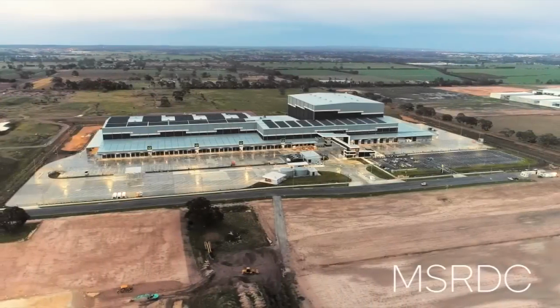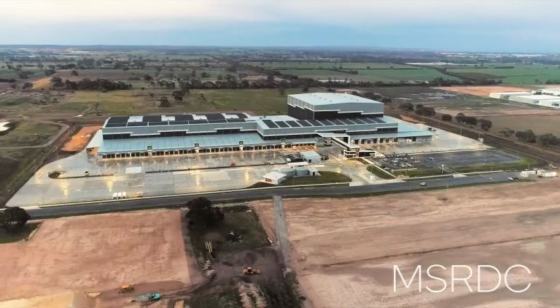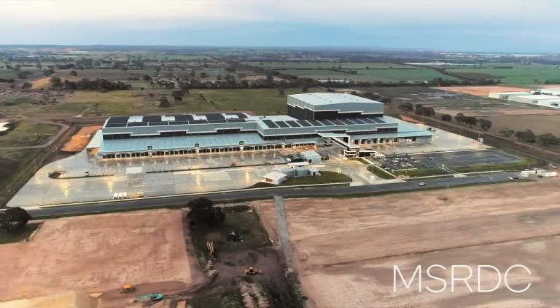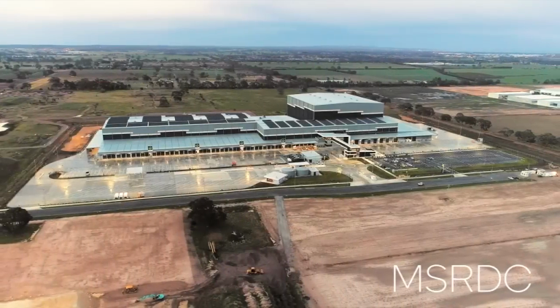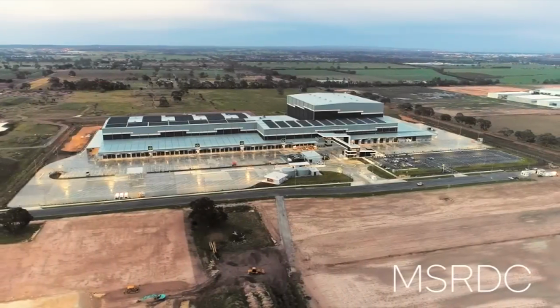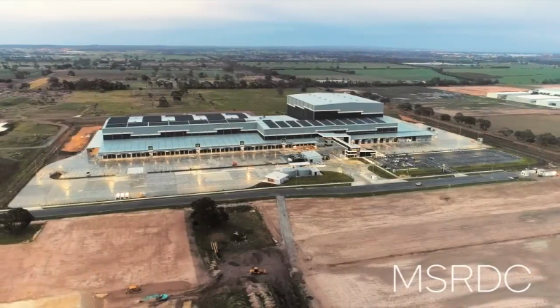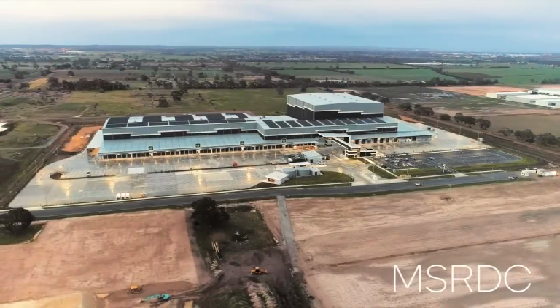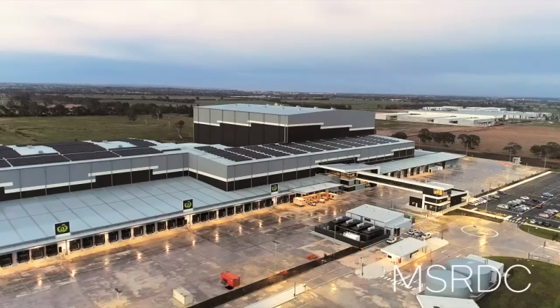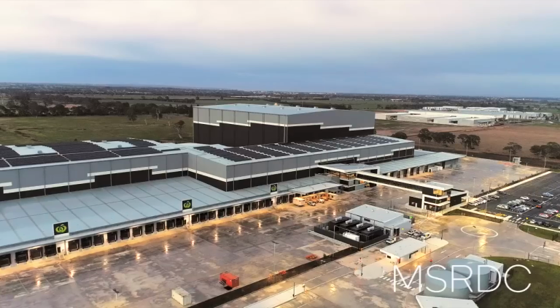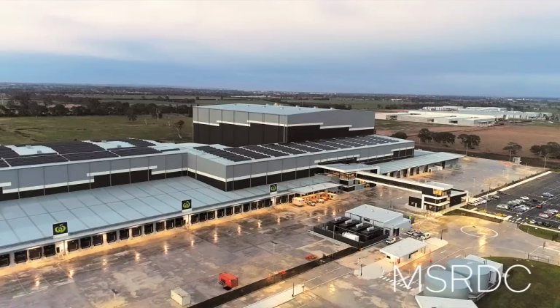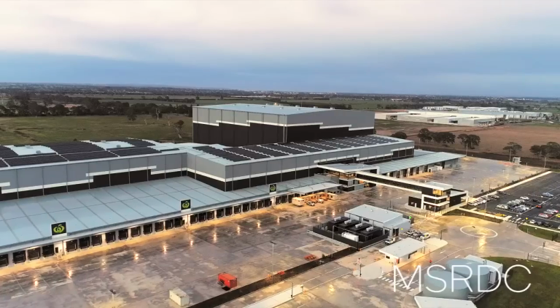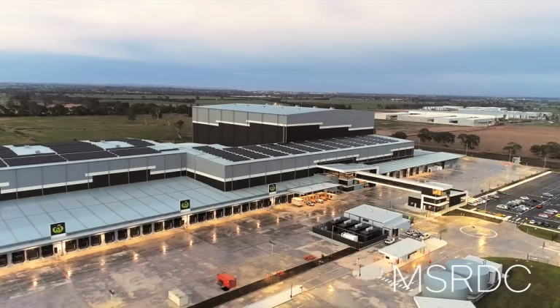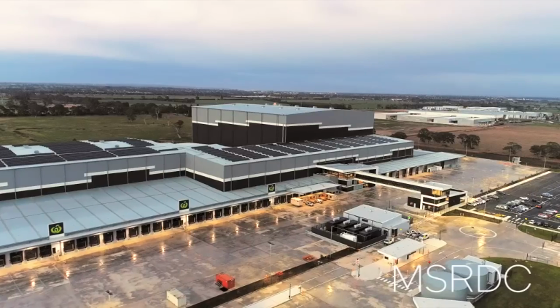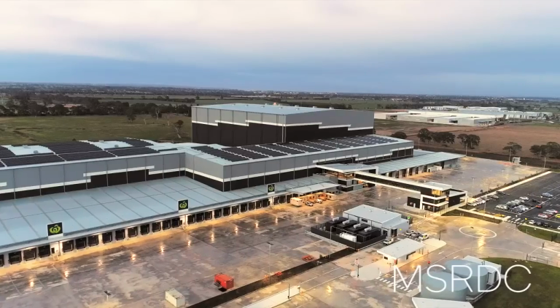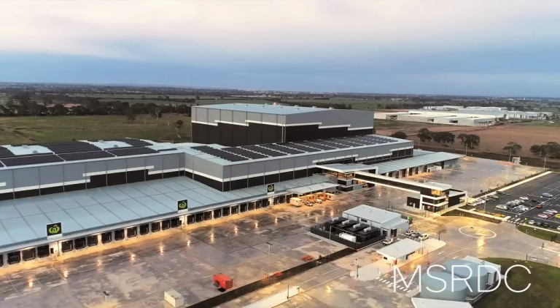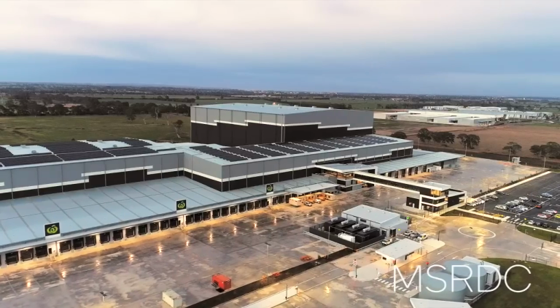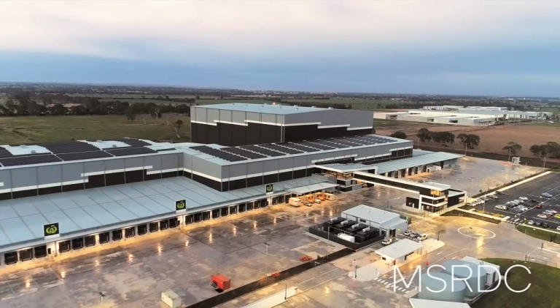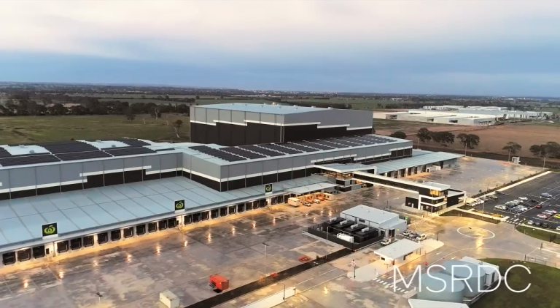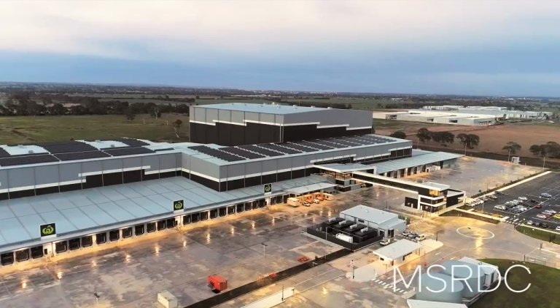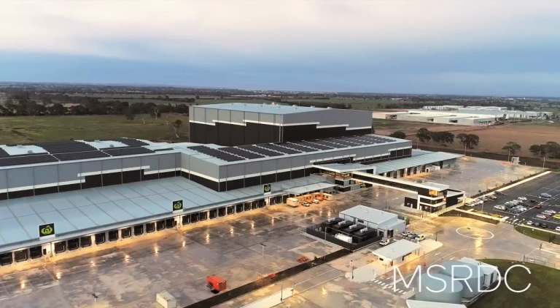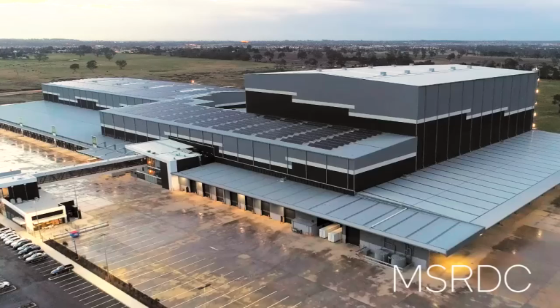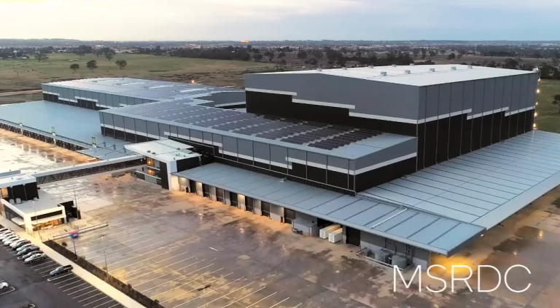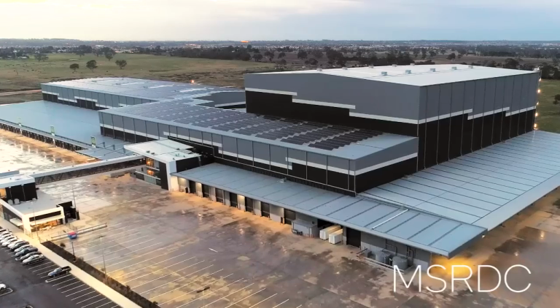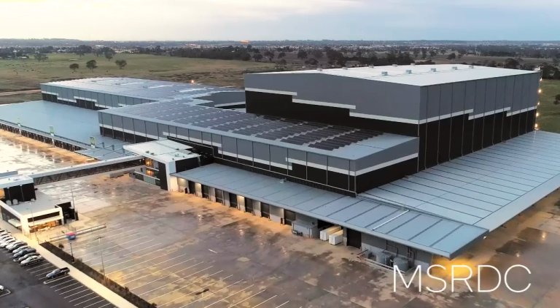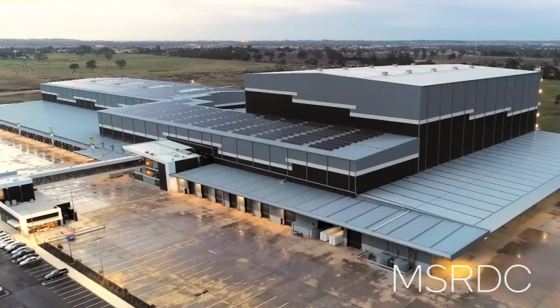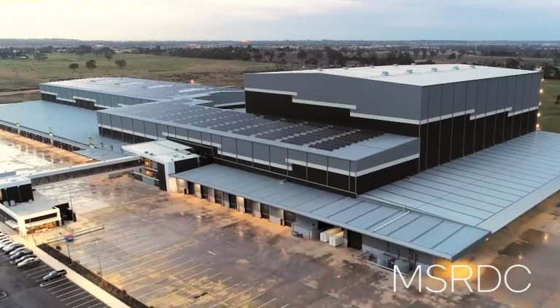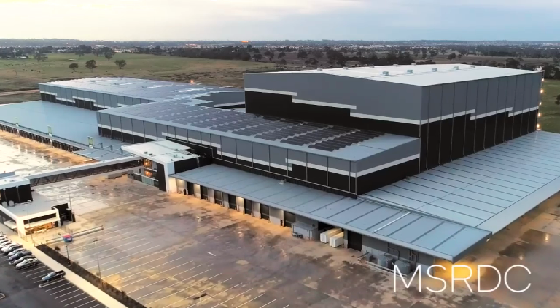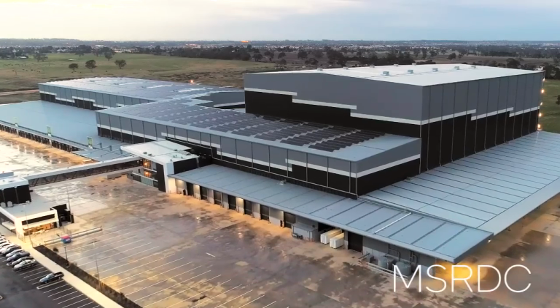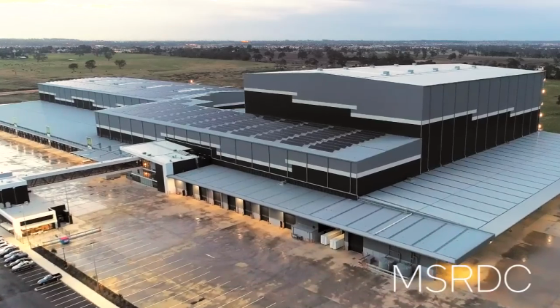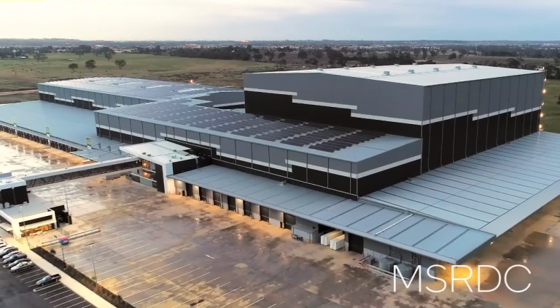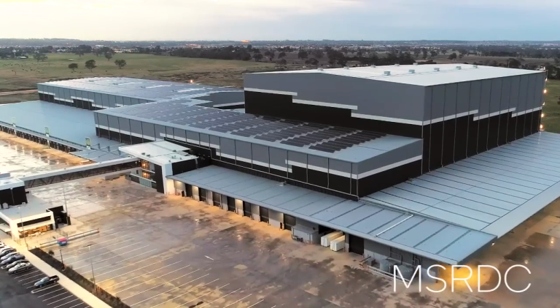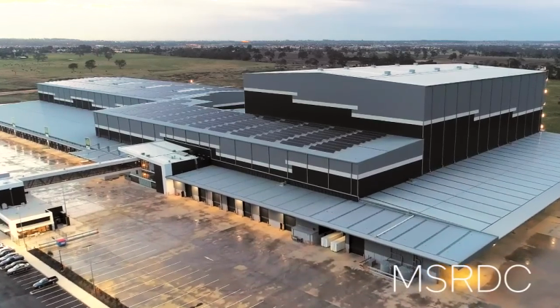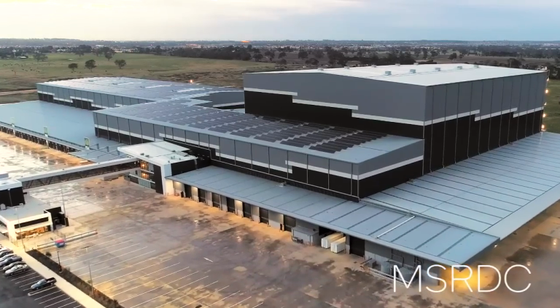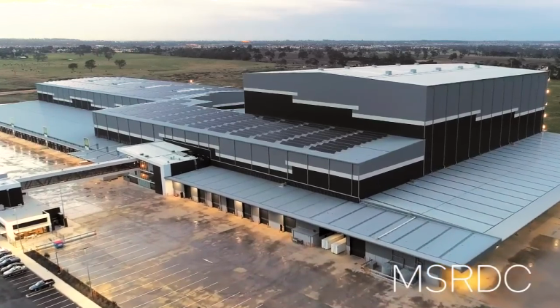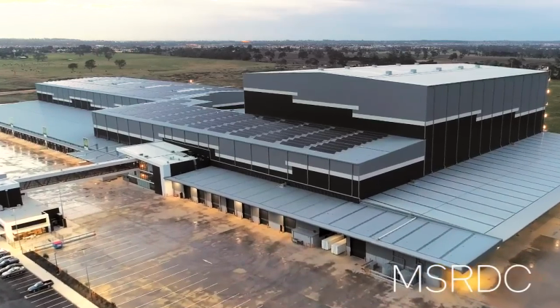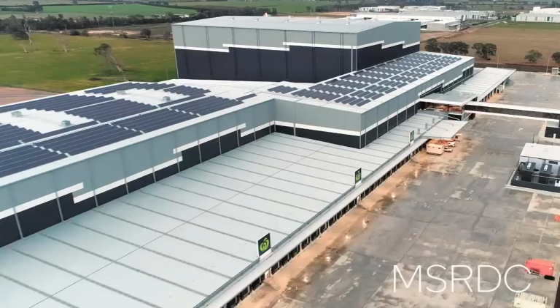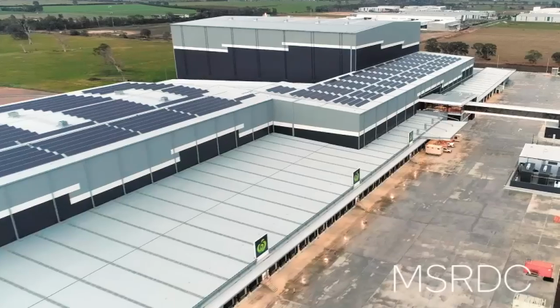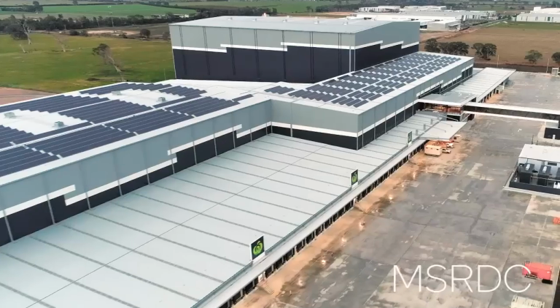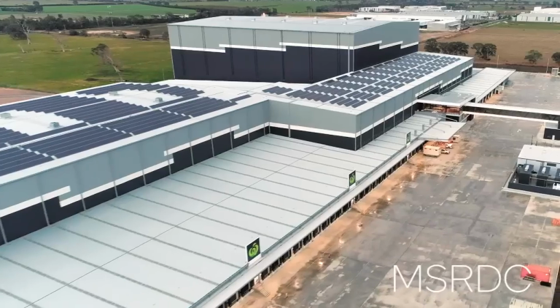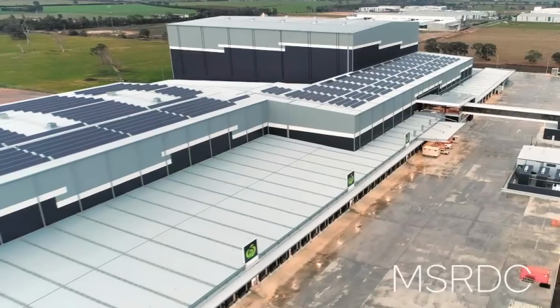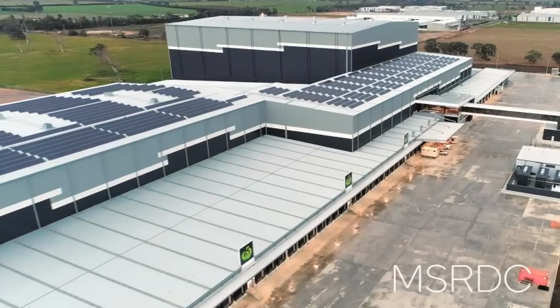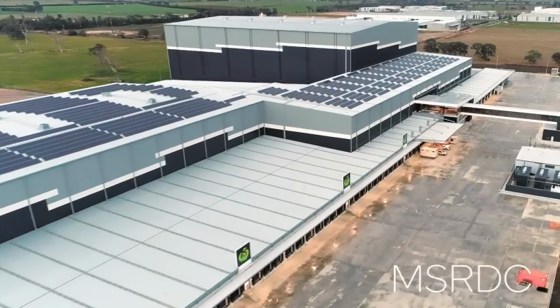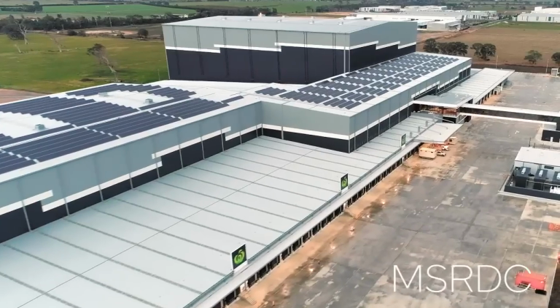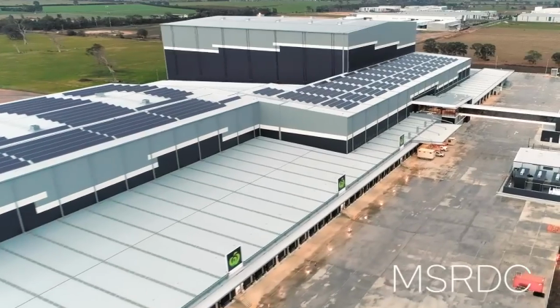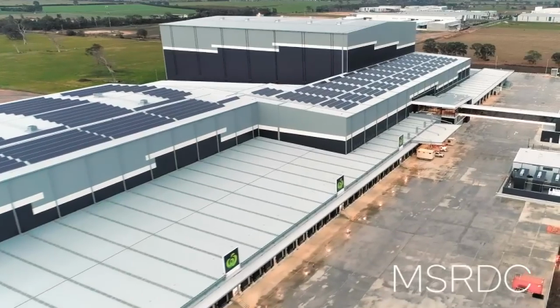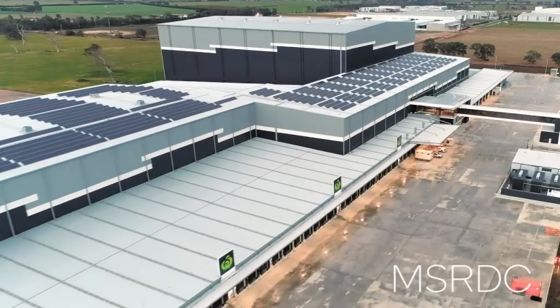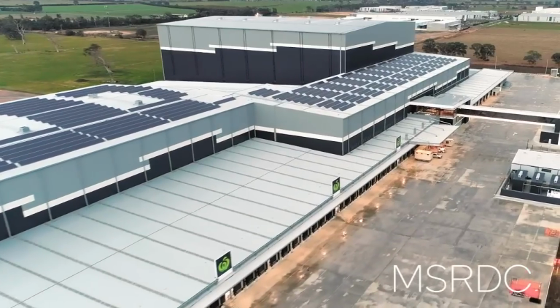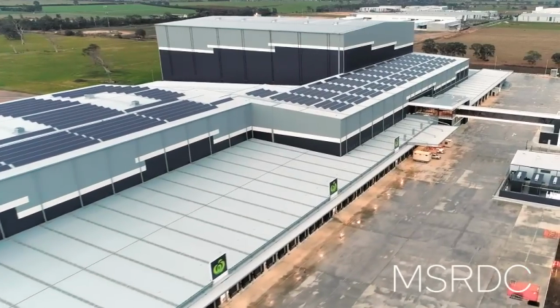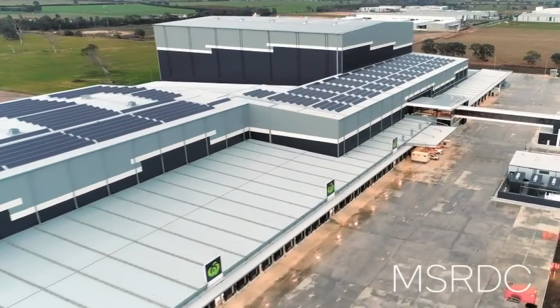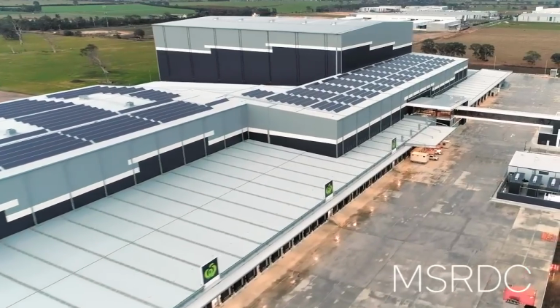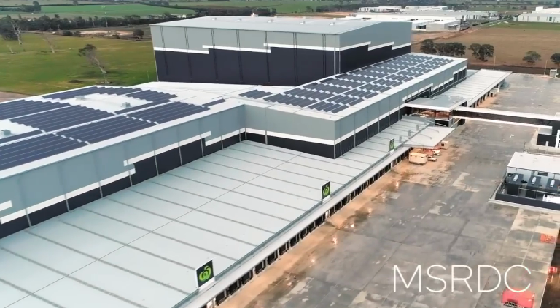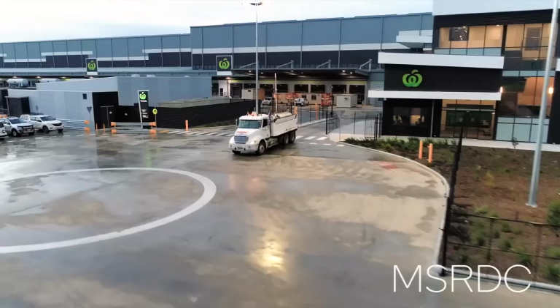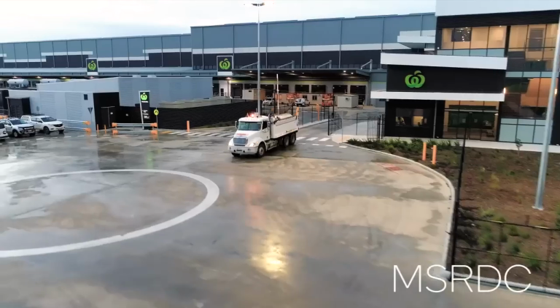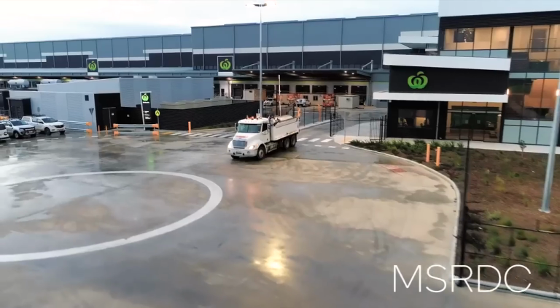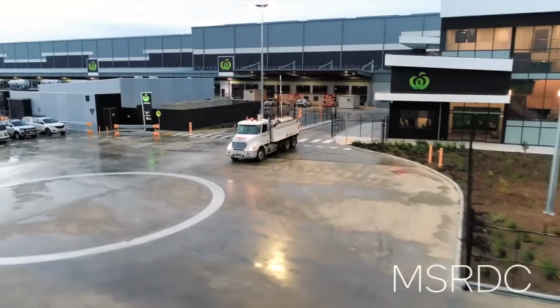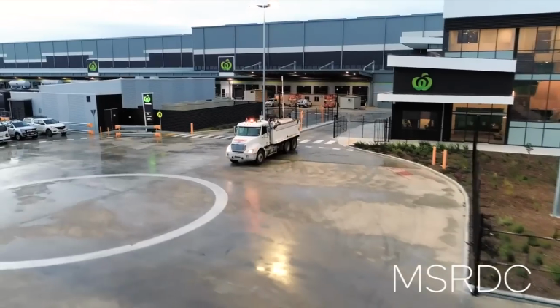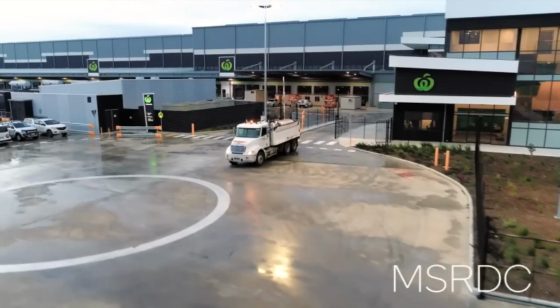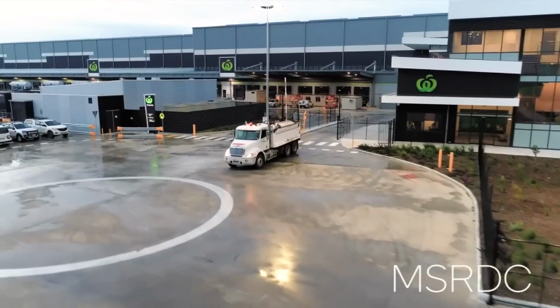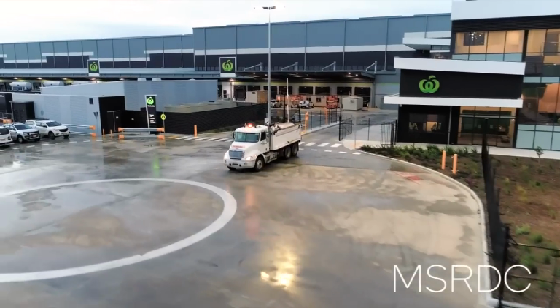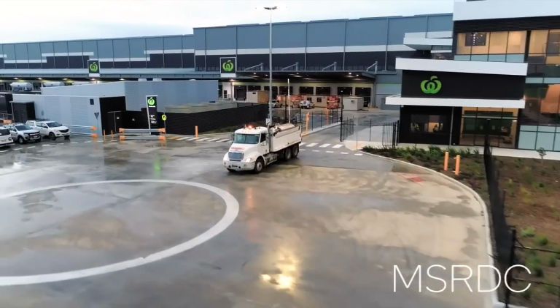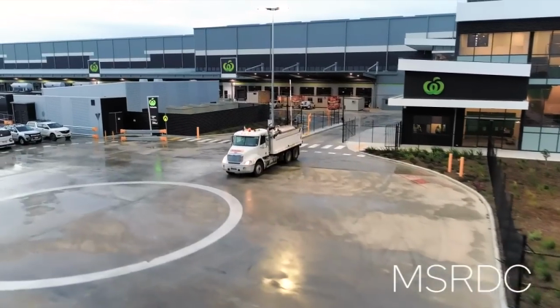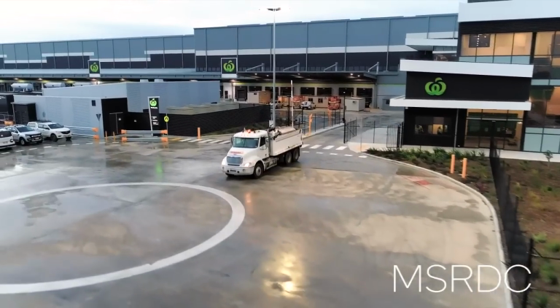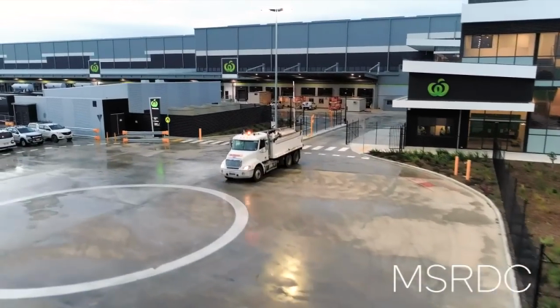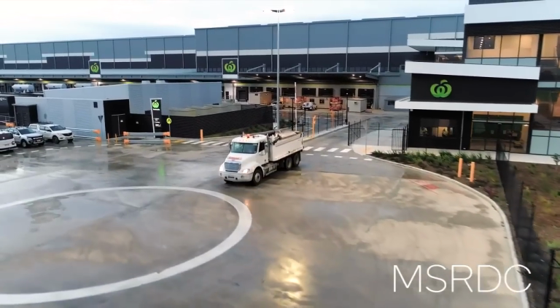Woolworths' new fully automated Melbourne South Regional Distribution Centre is a state-of-the-art facility in Melbourne's South East.